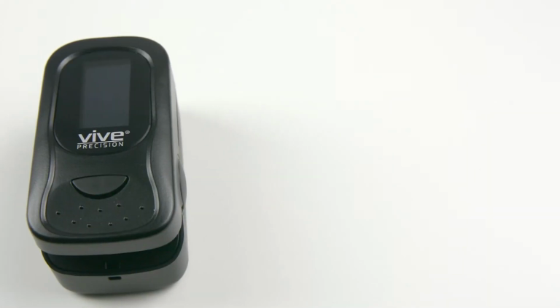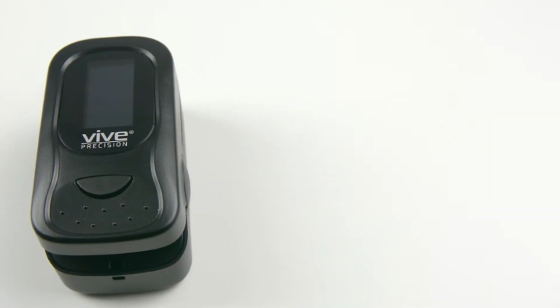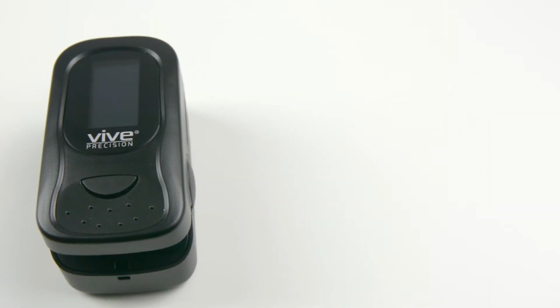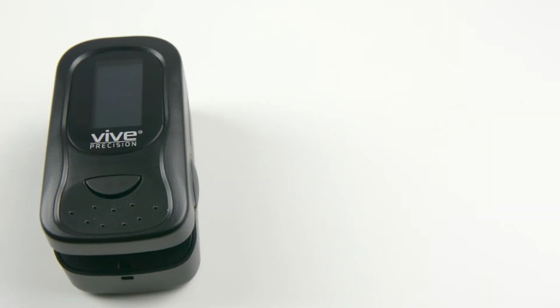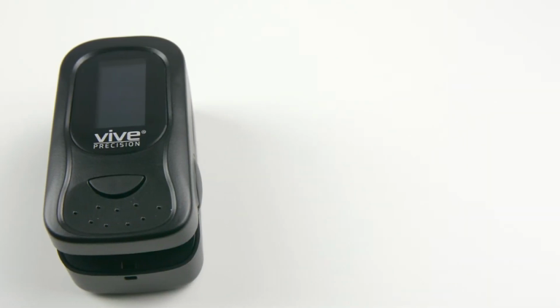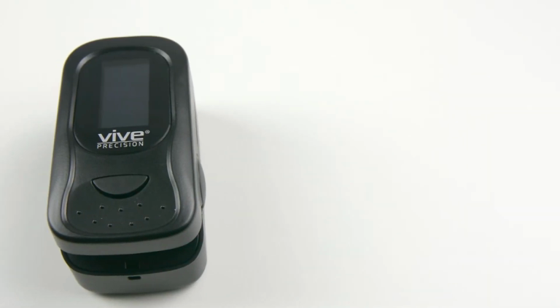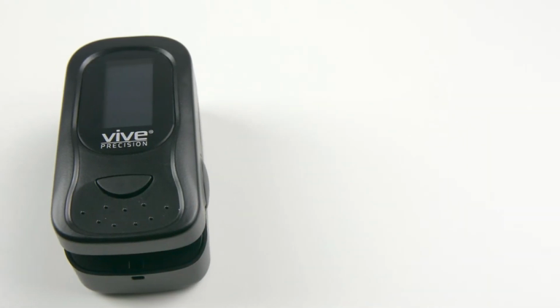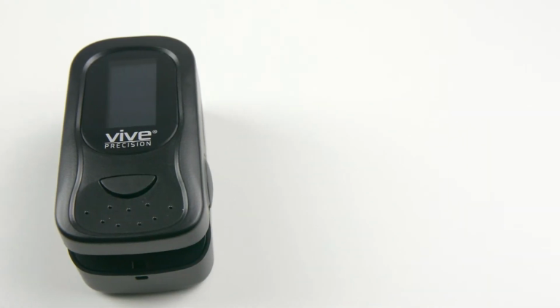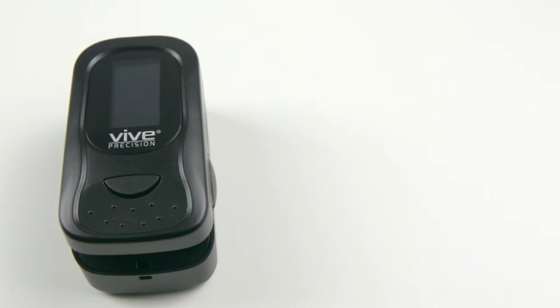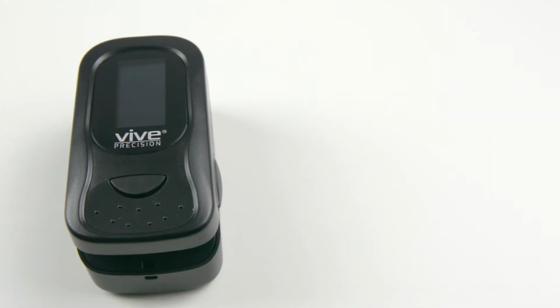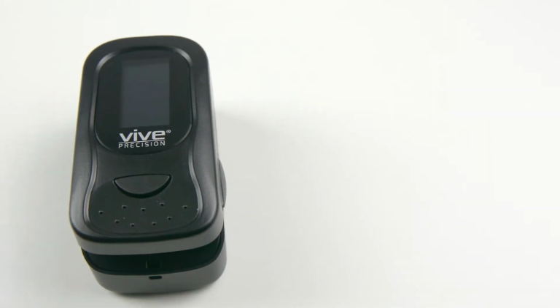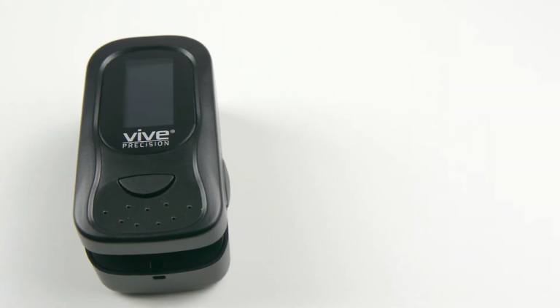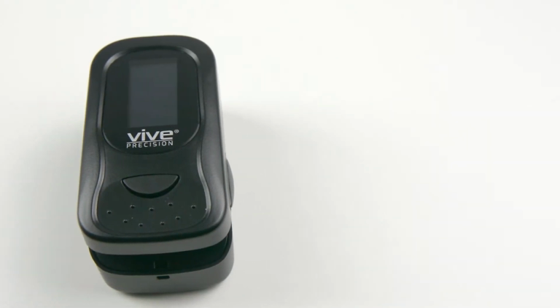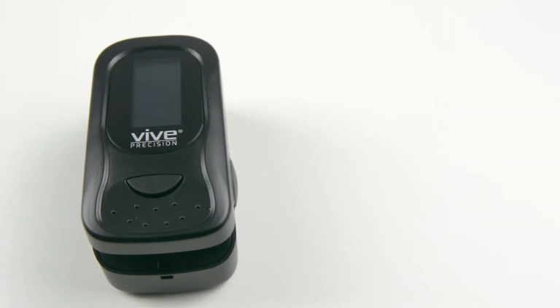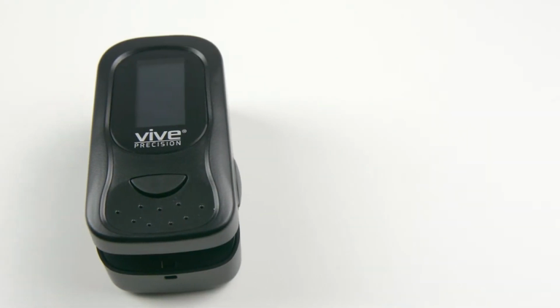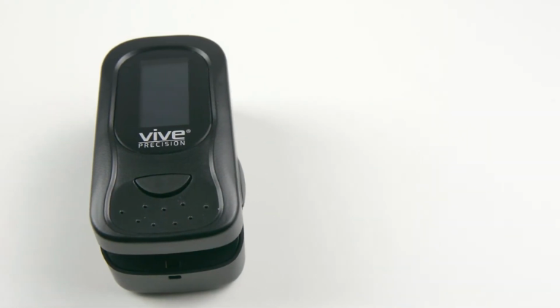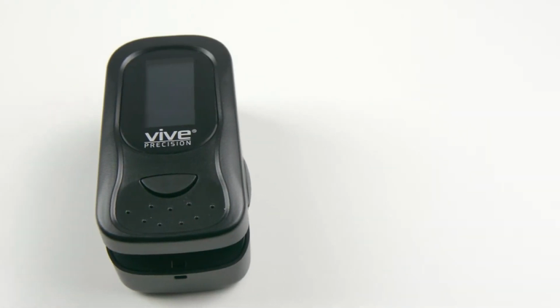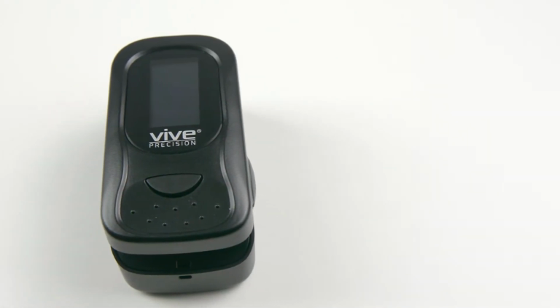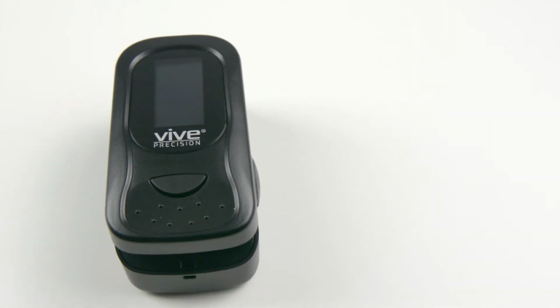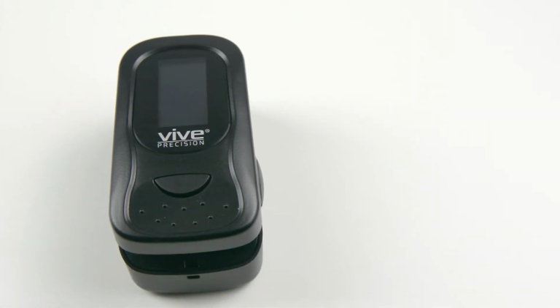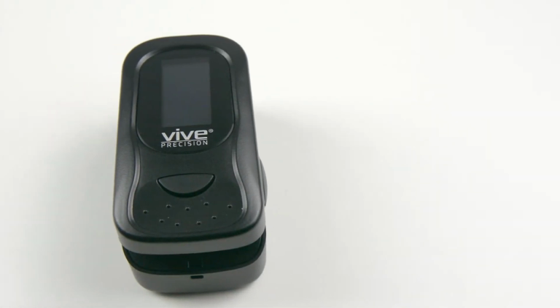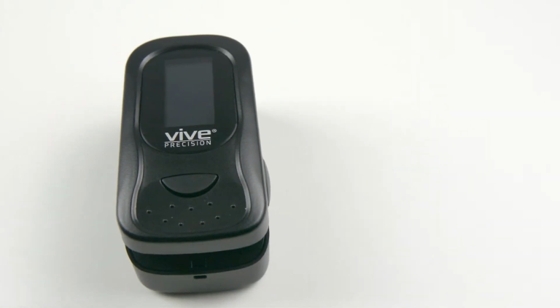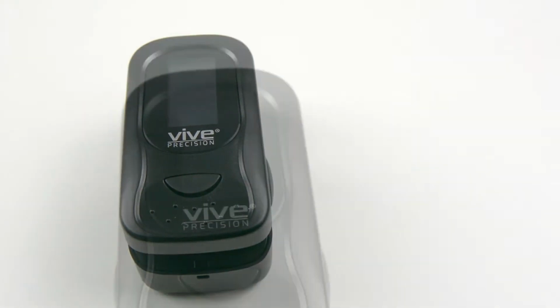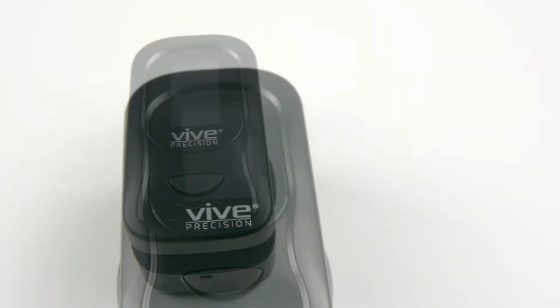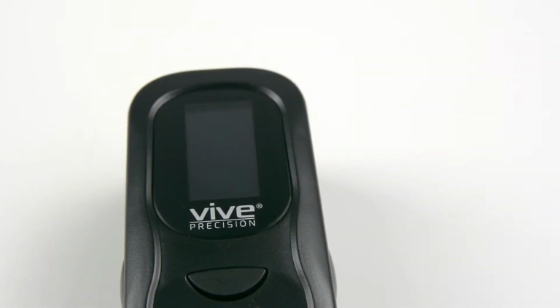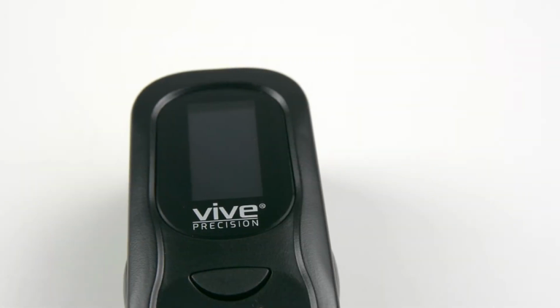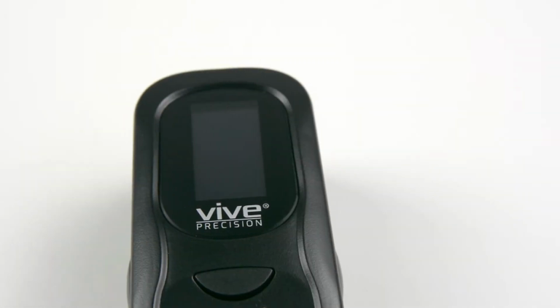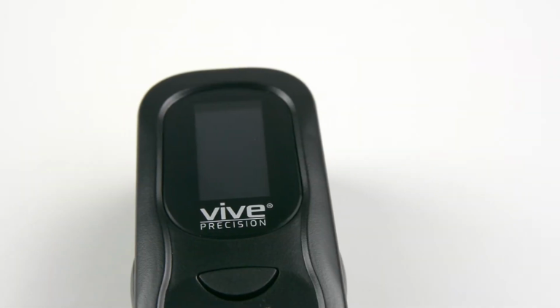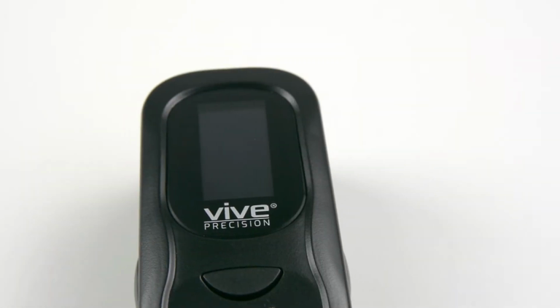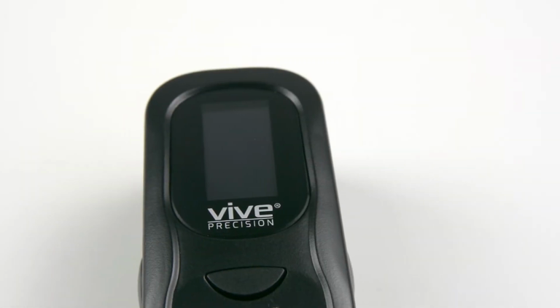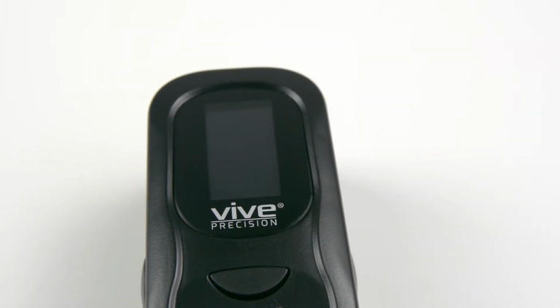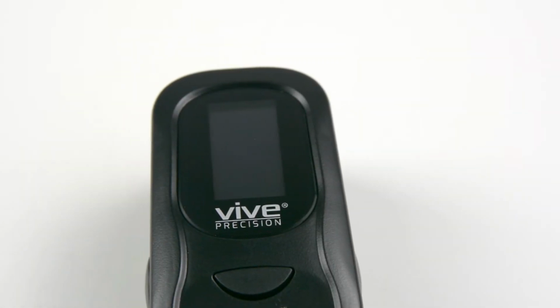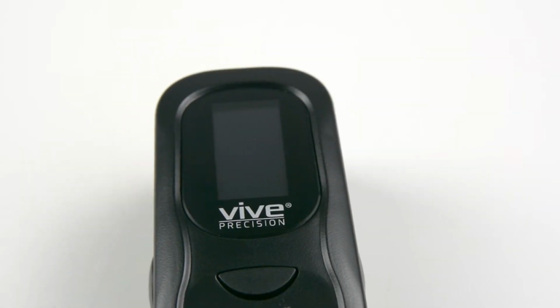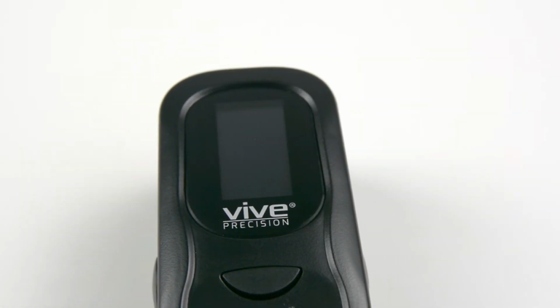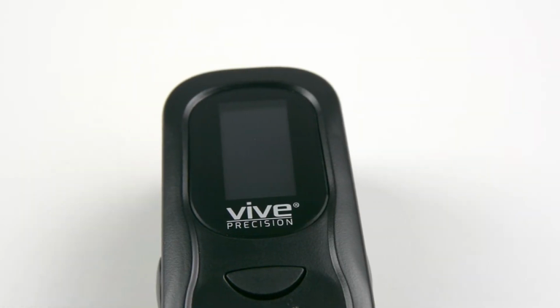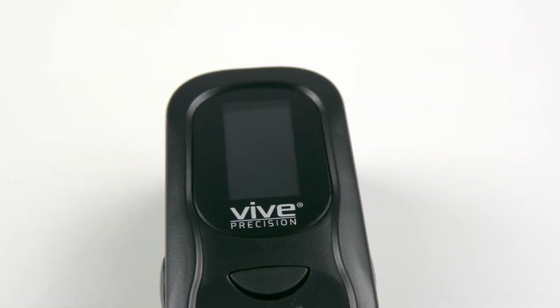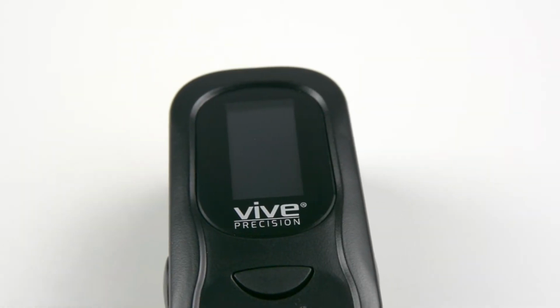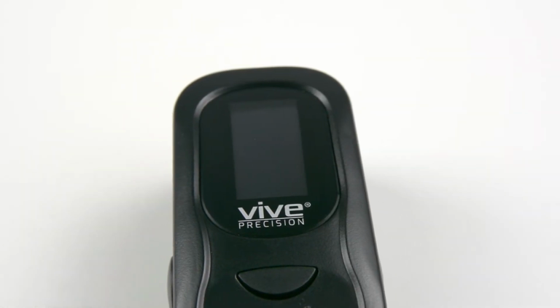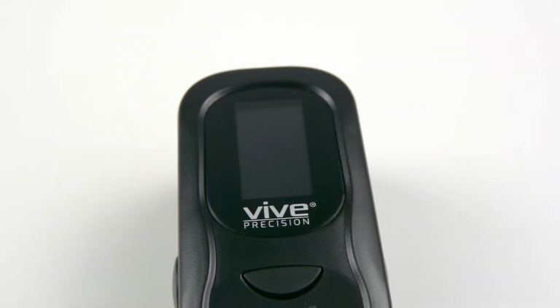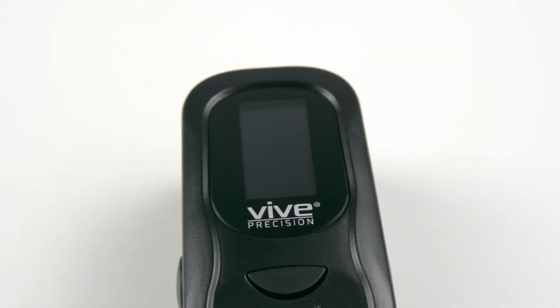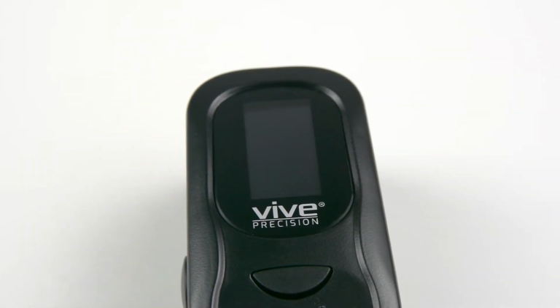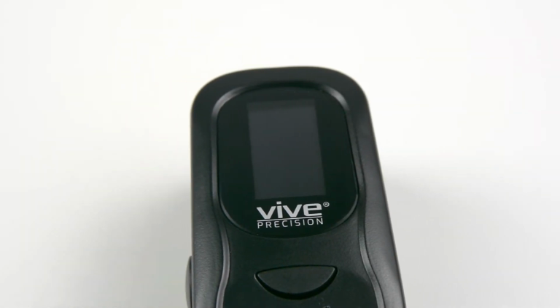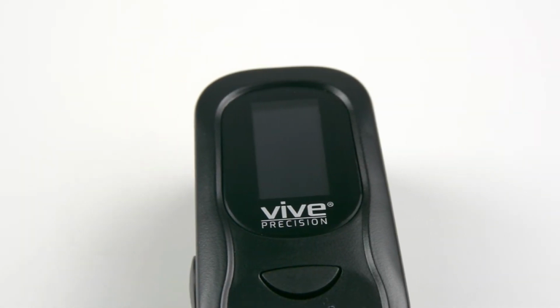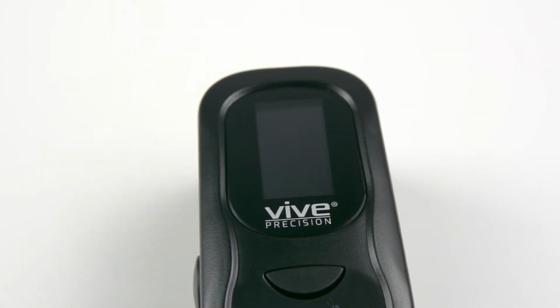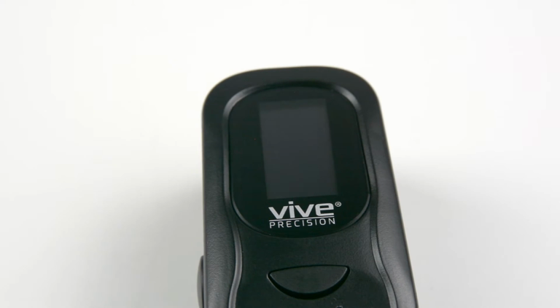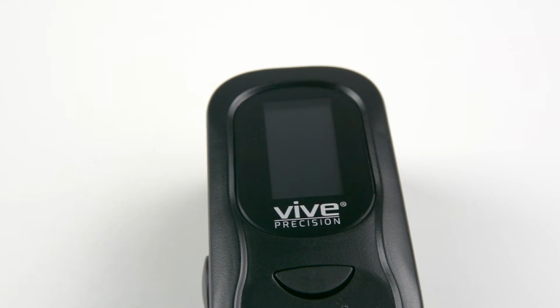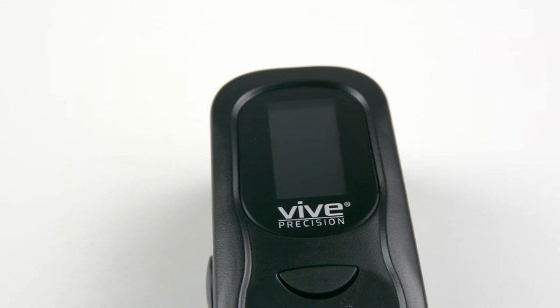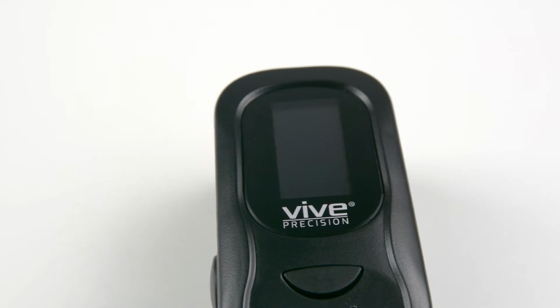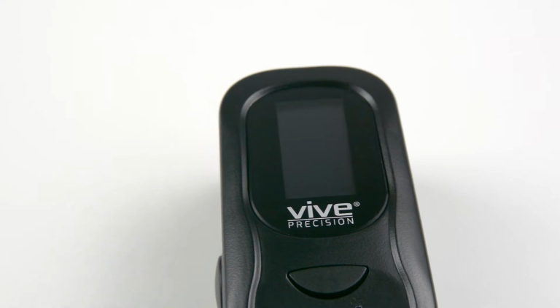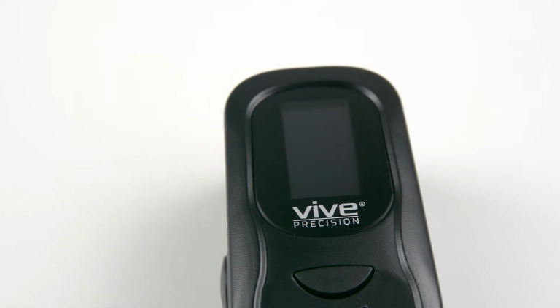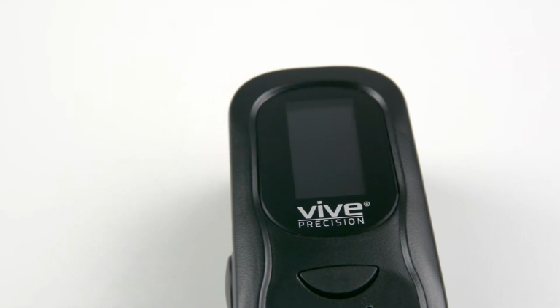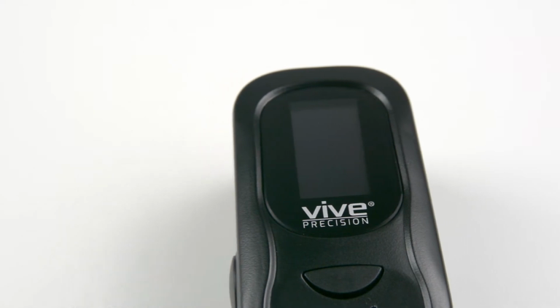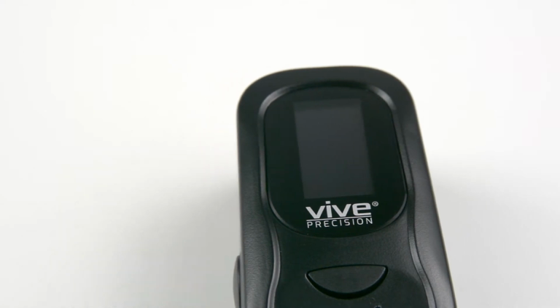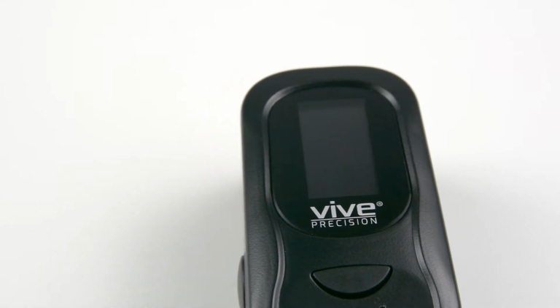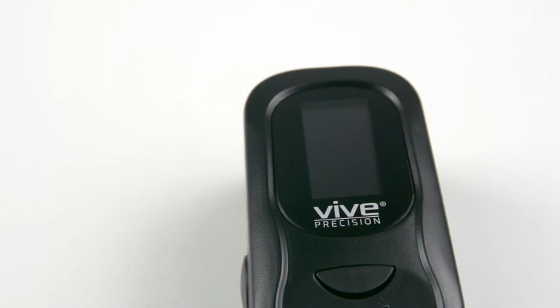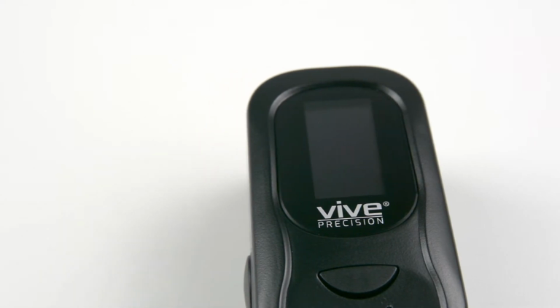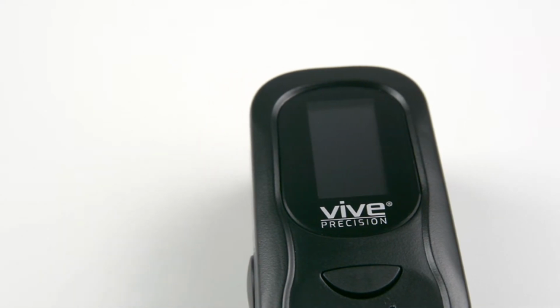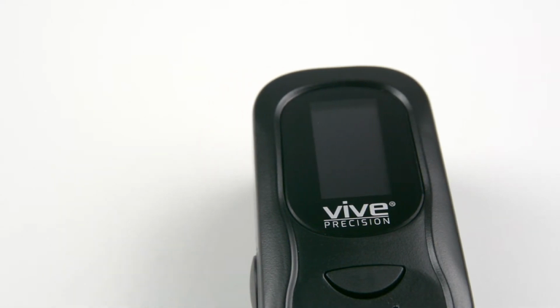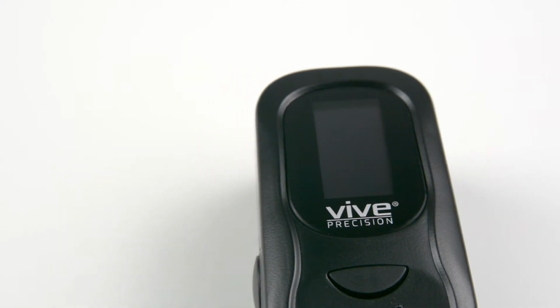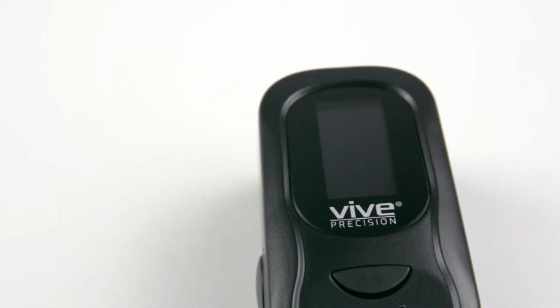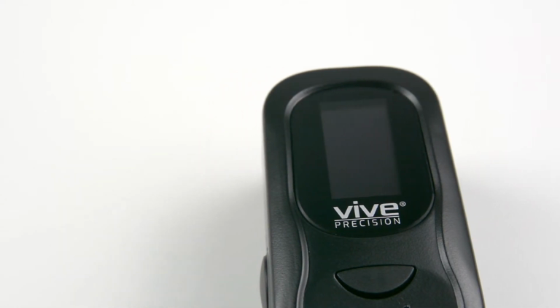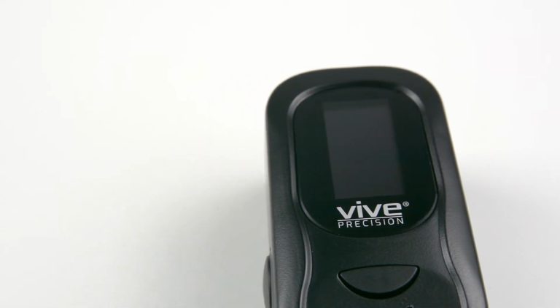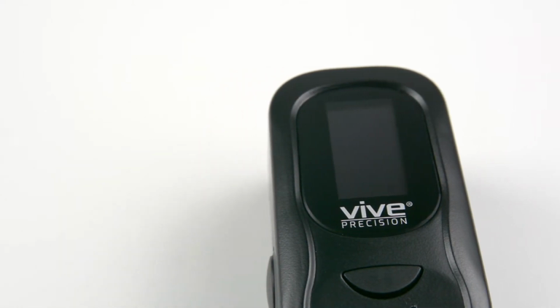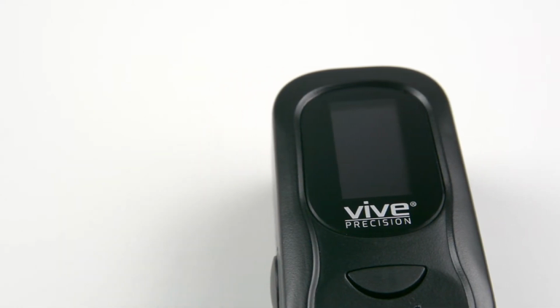Meet the Vive Precision Pulse Oximeter, allowing you to conveniently measure your oxygen levels at home or on the go.